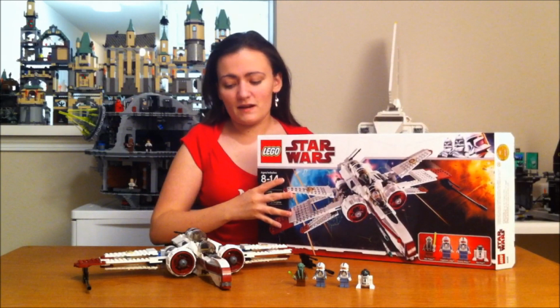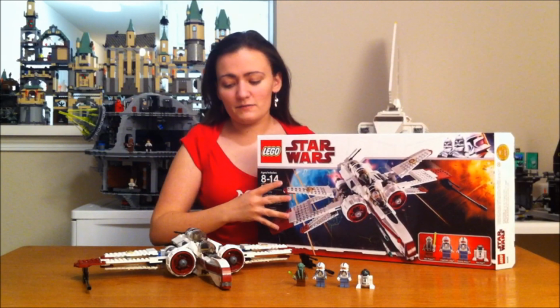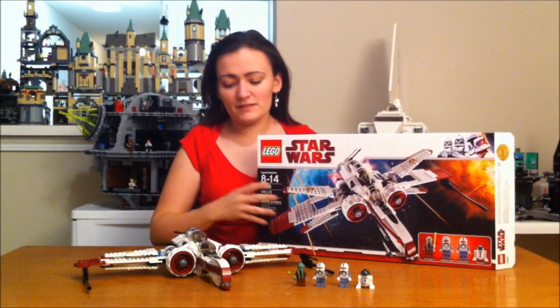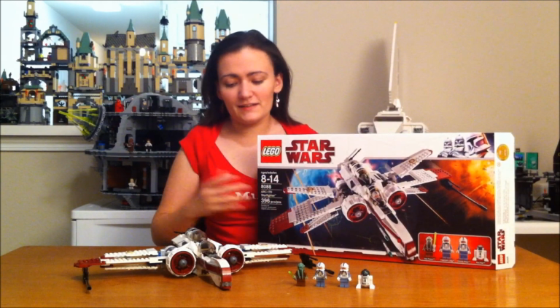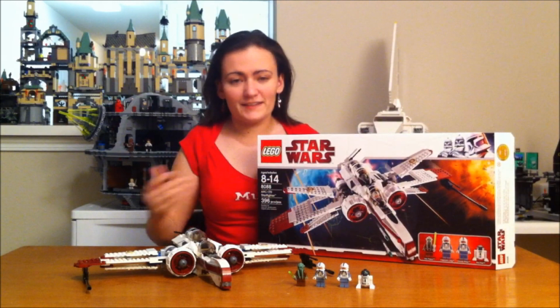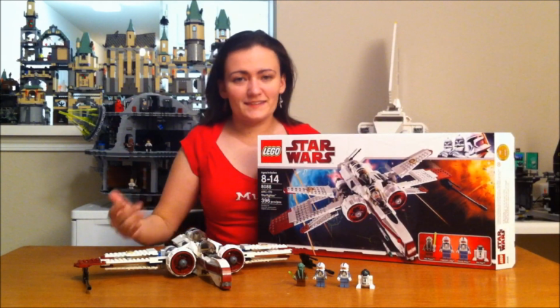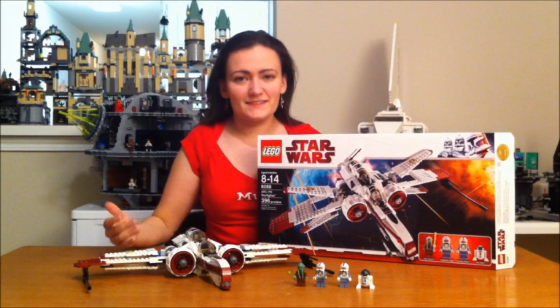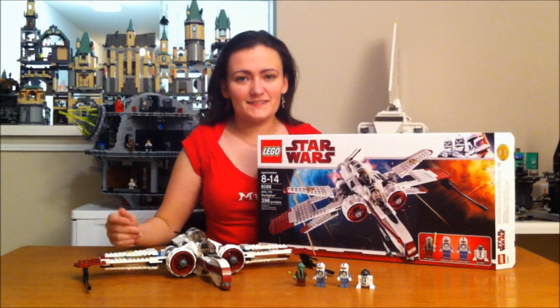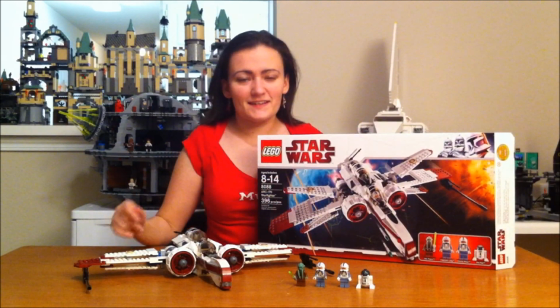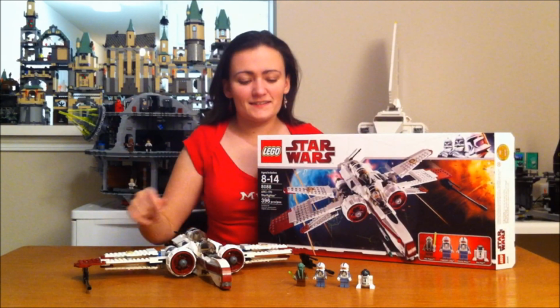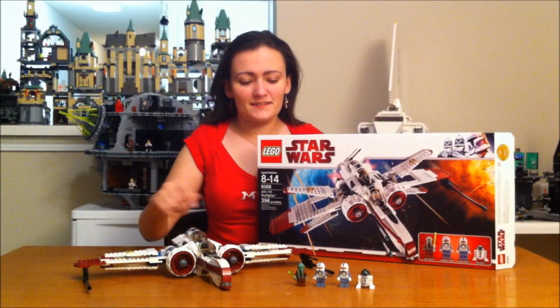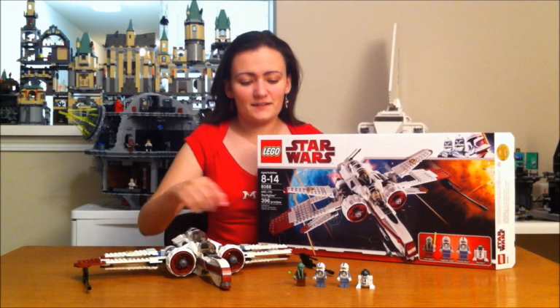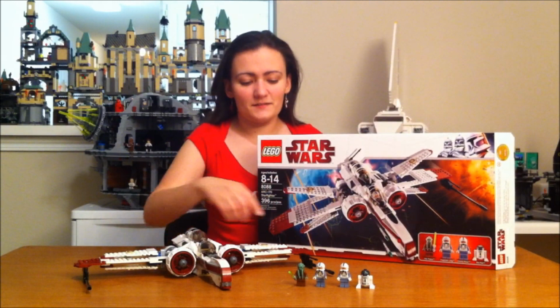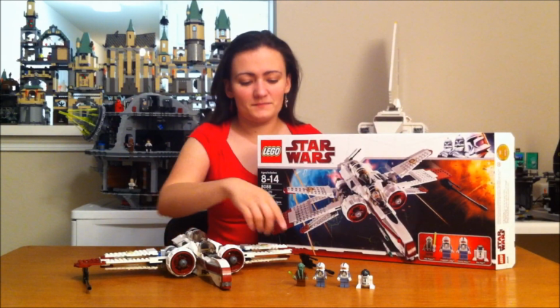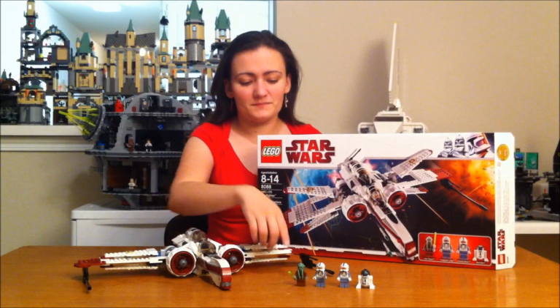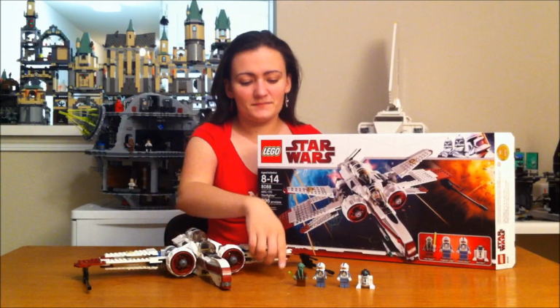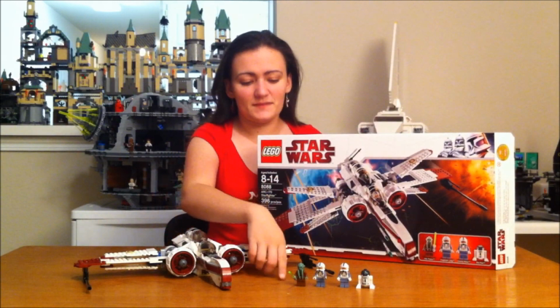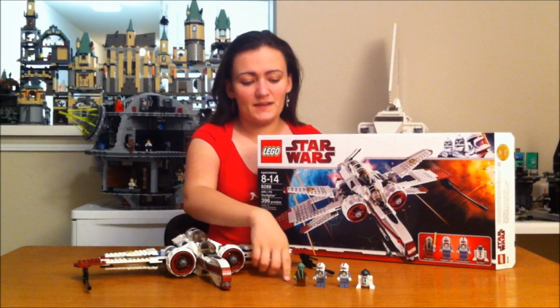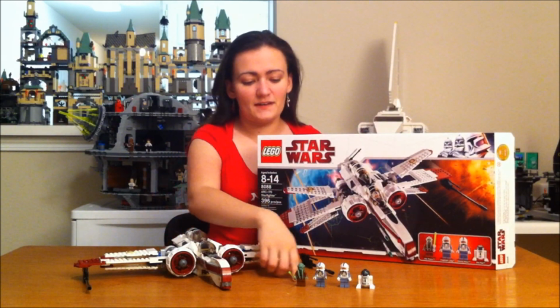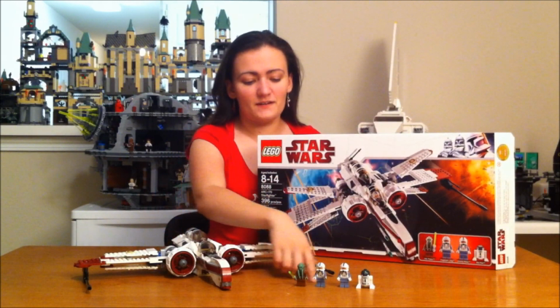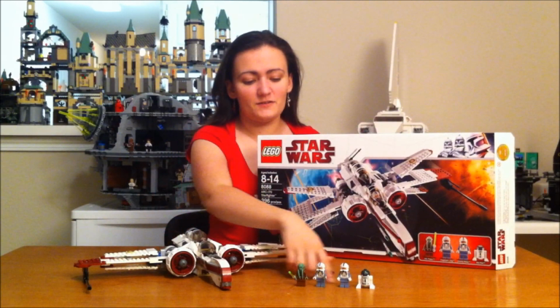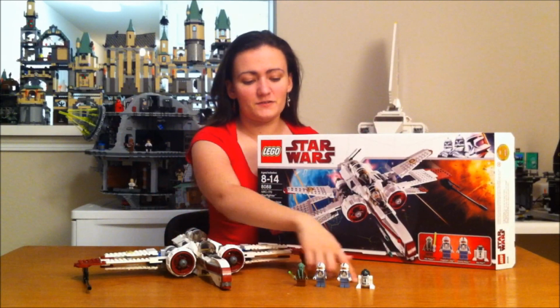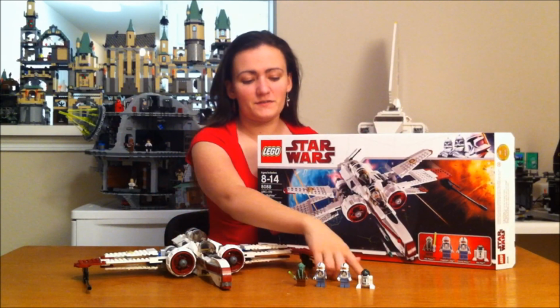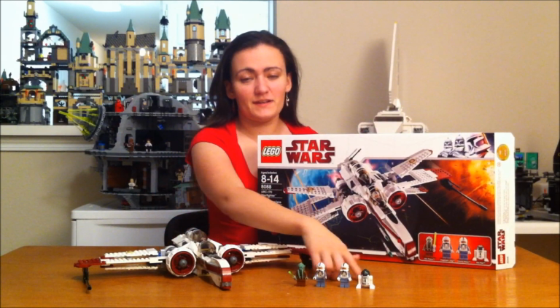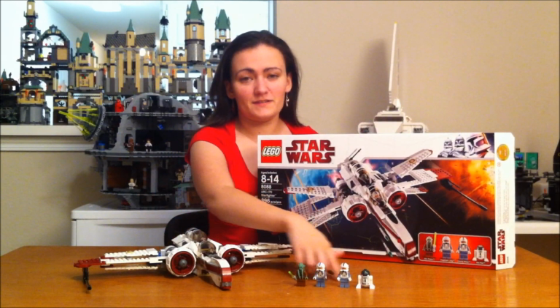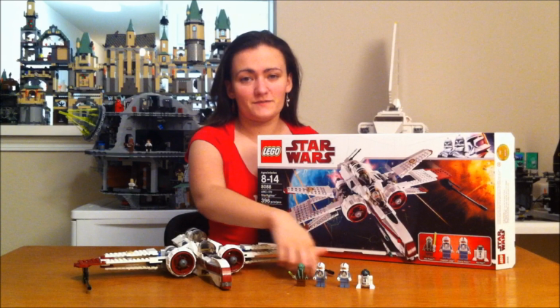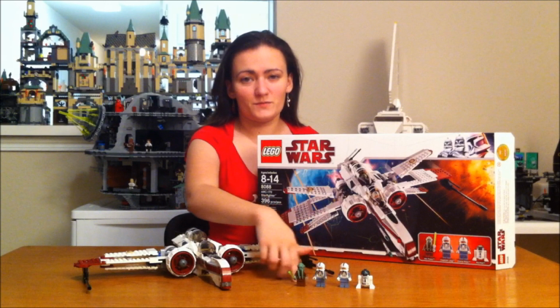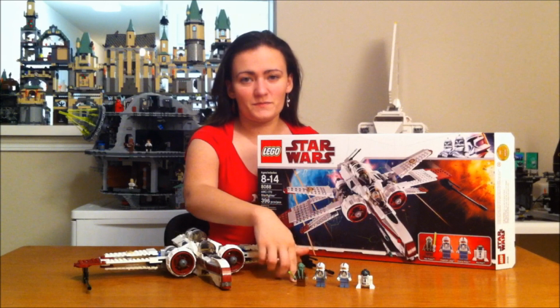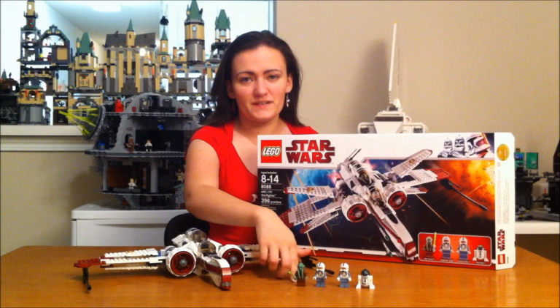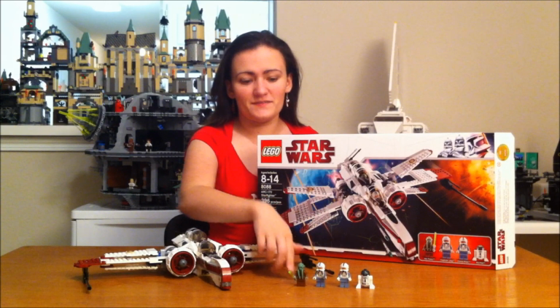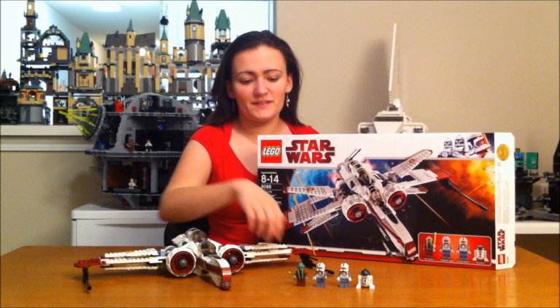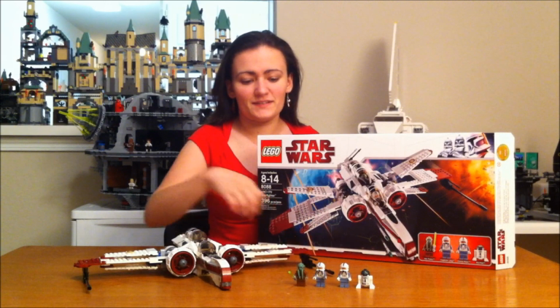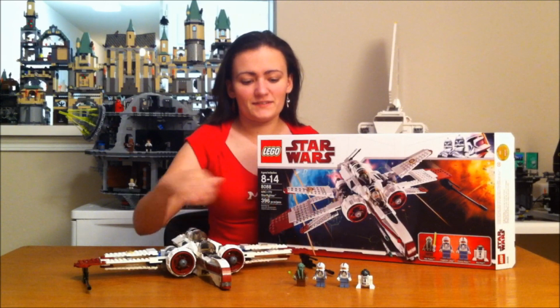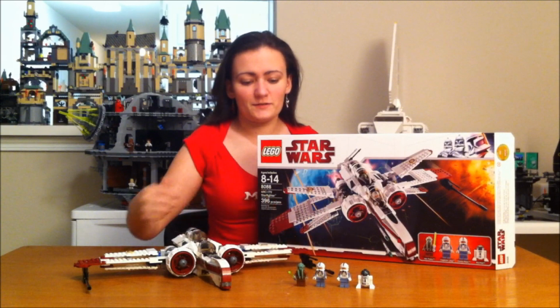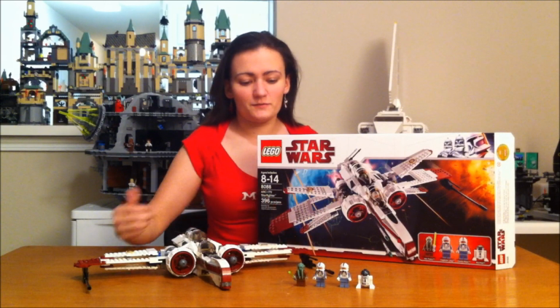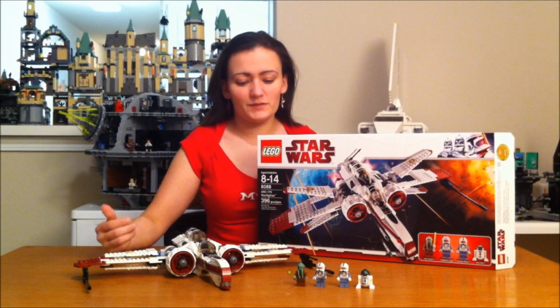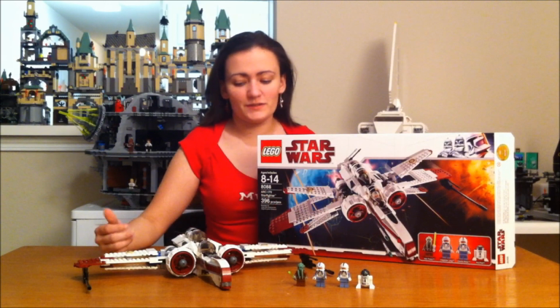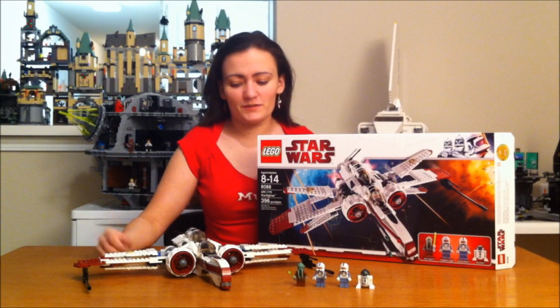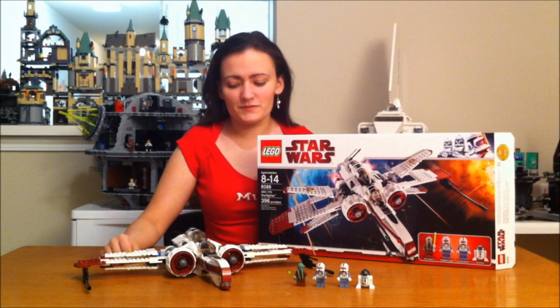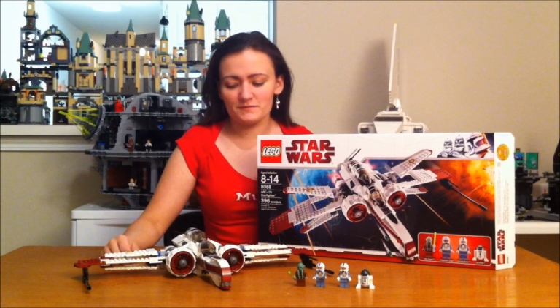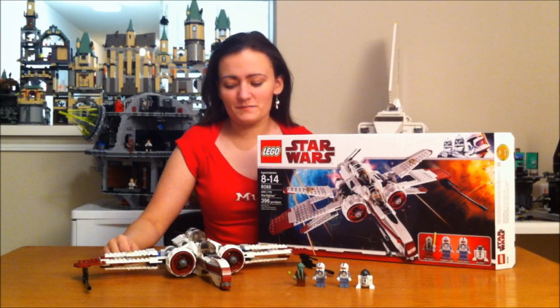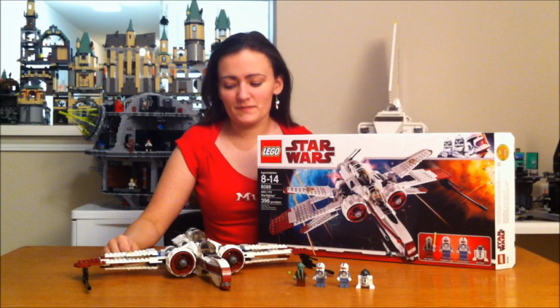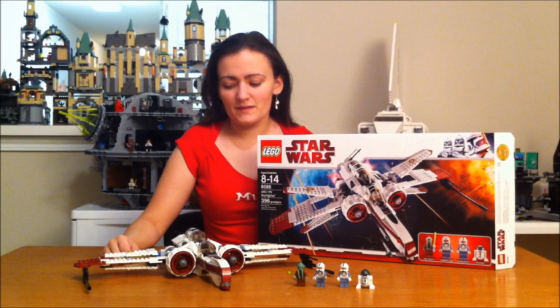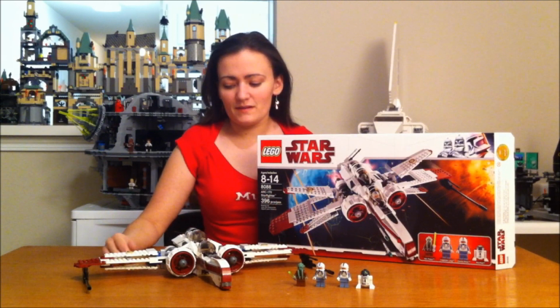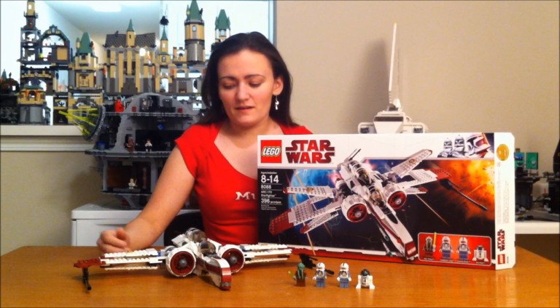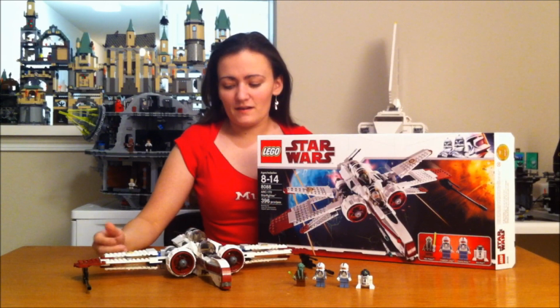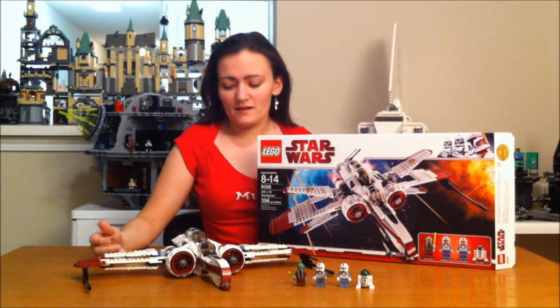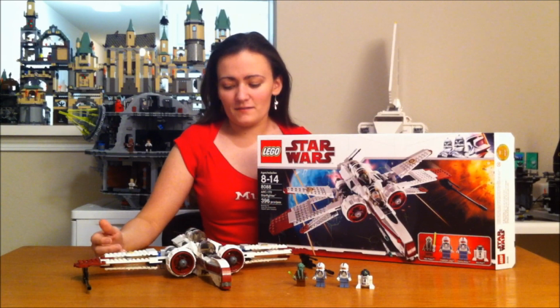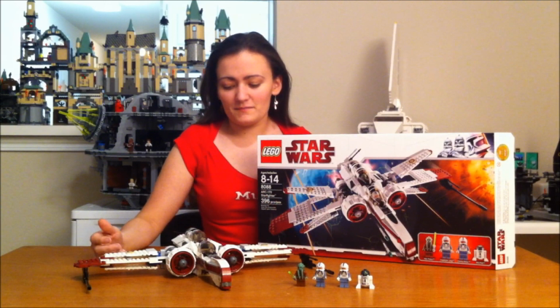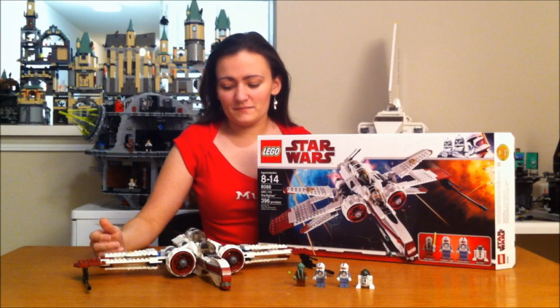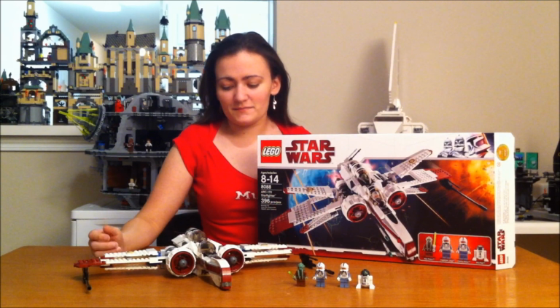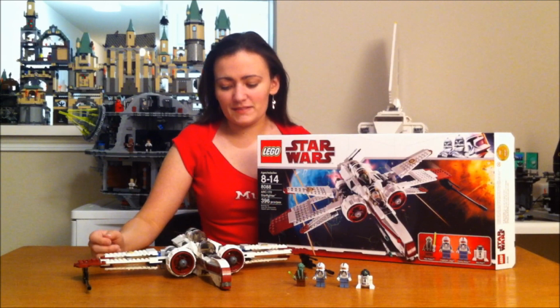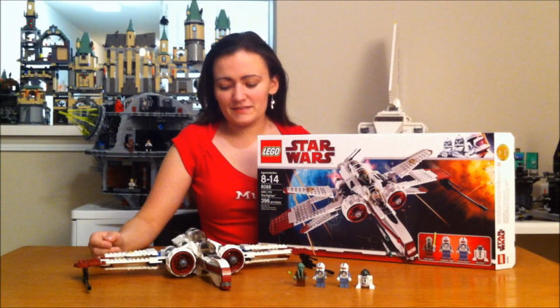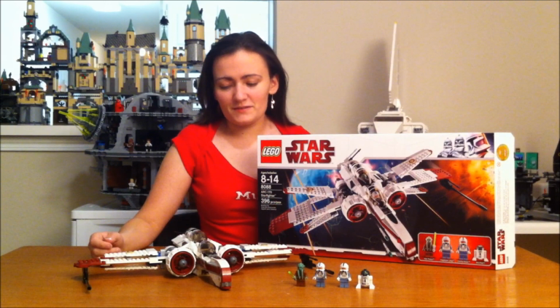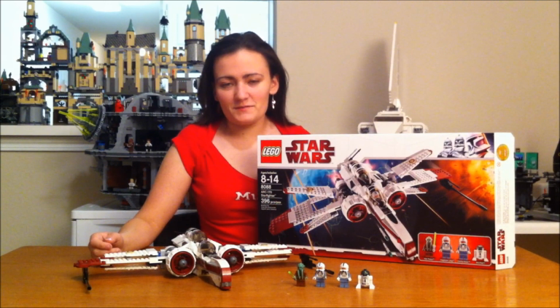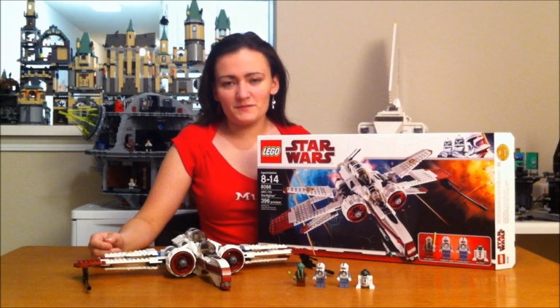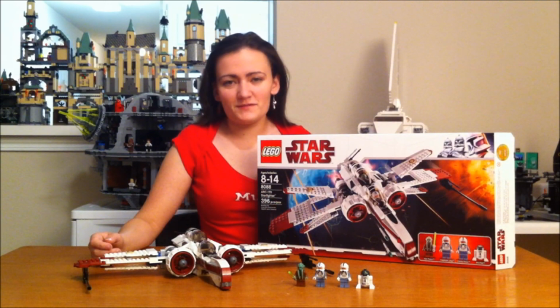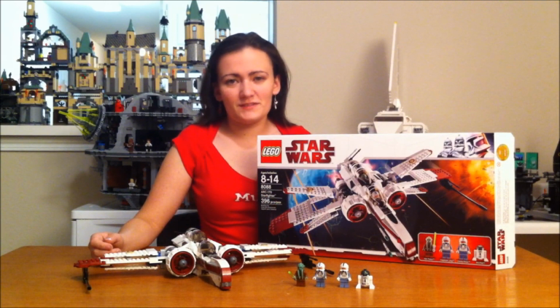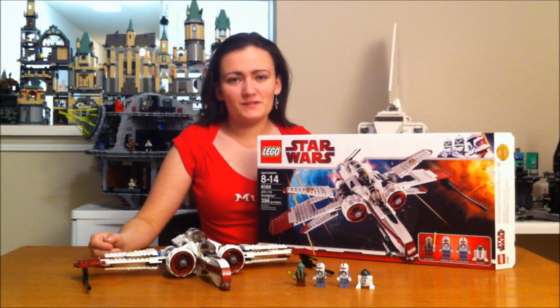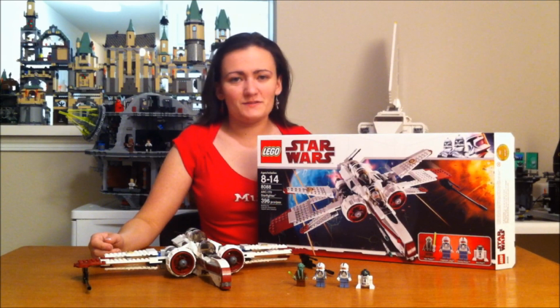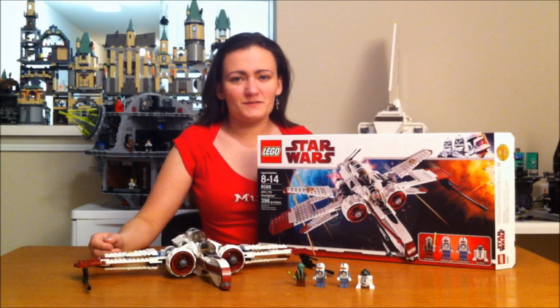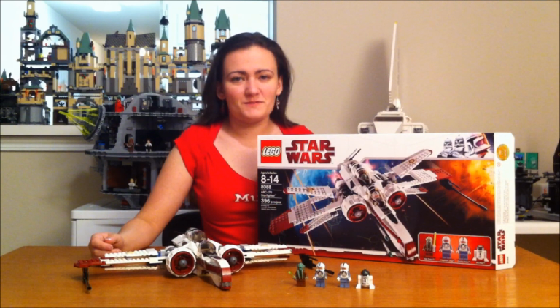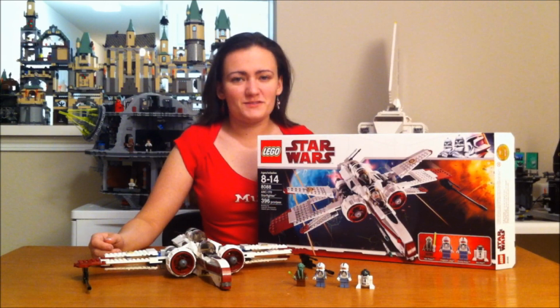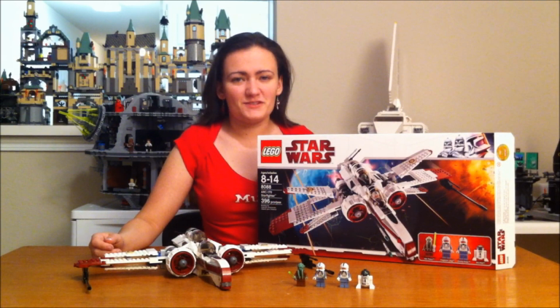I really like this set. It also has four minifigs — they're really awesome. Let's go ahead and move in for a close-up.